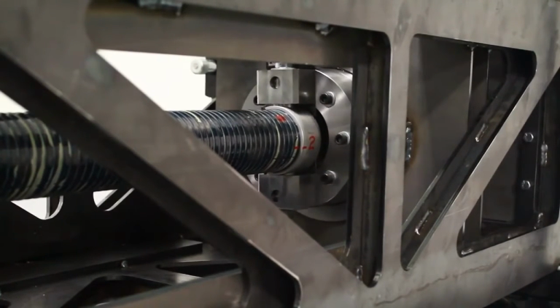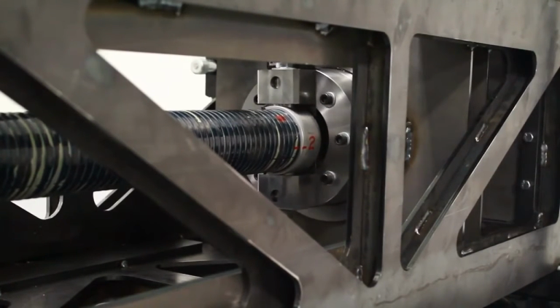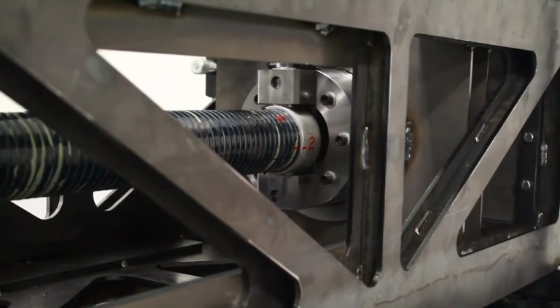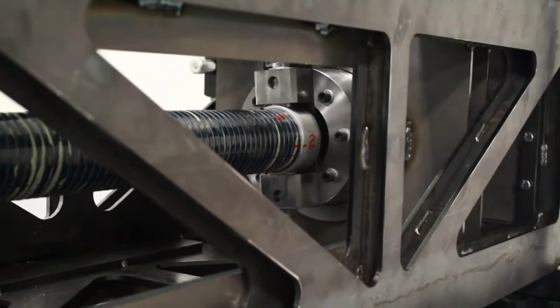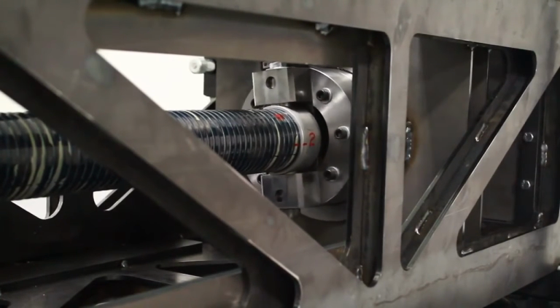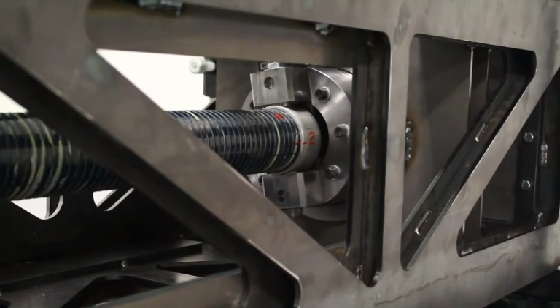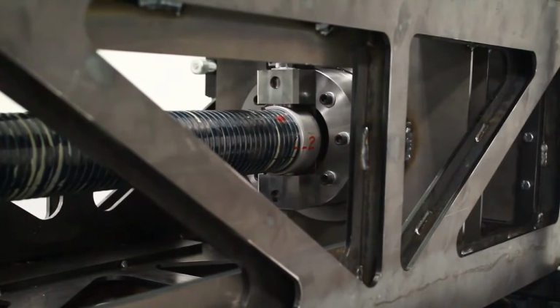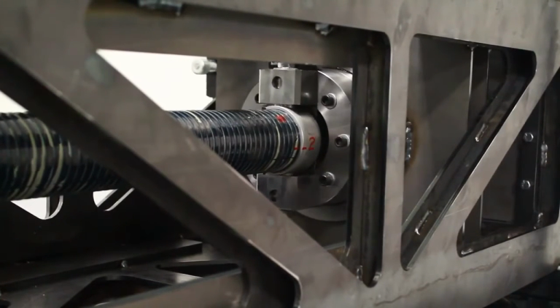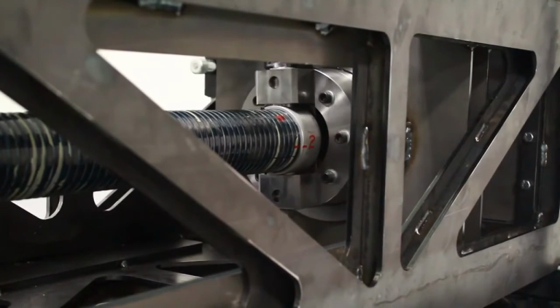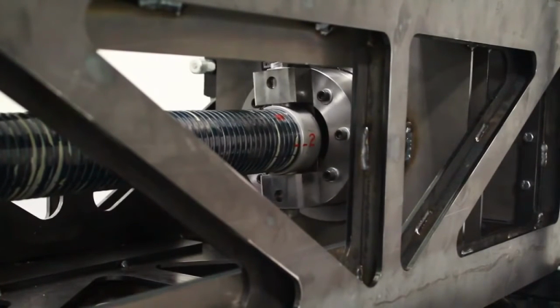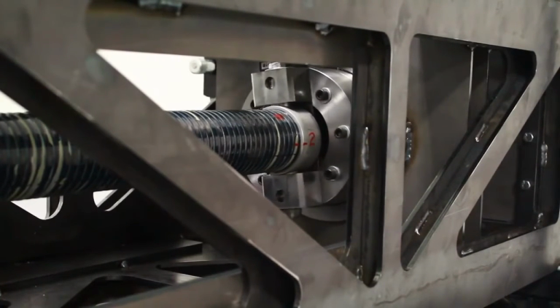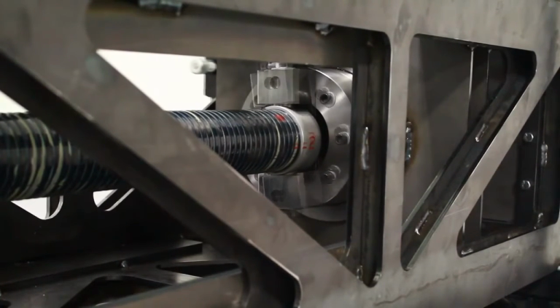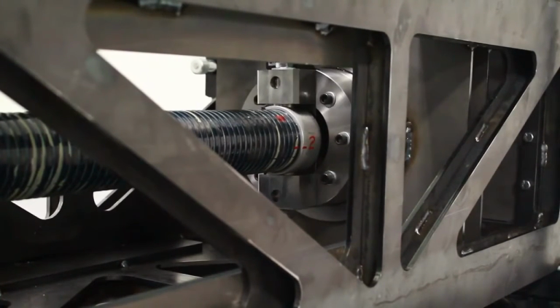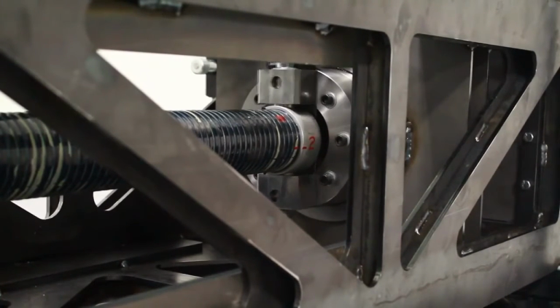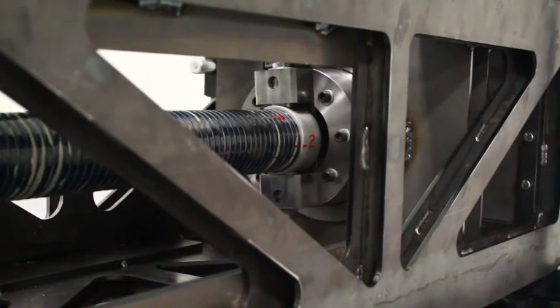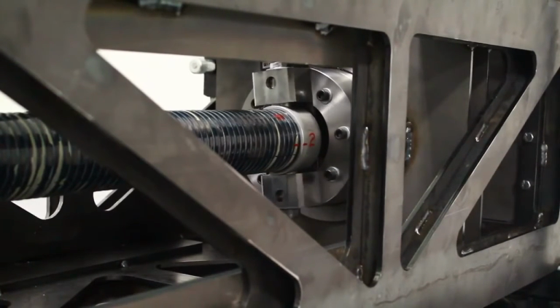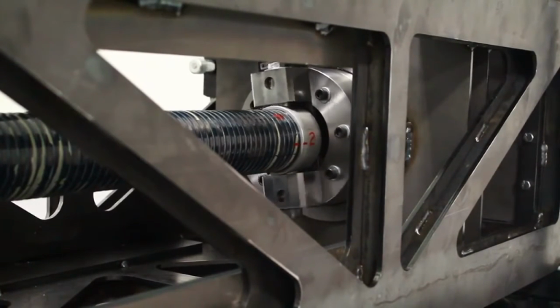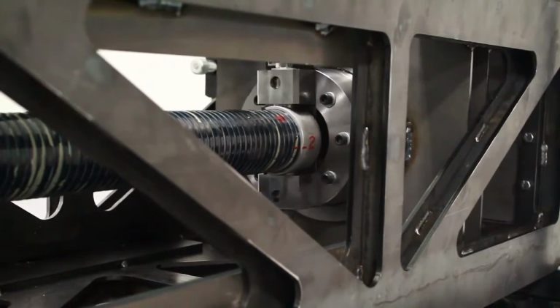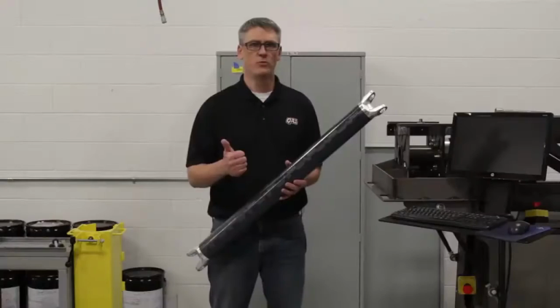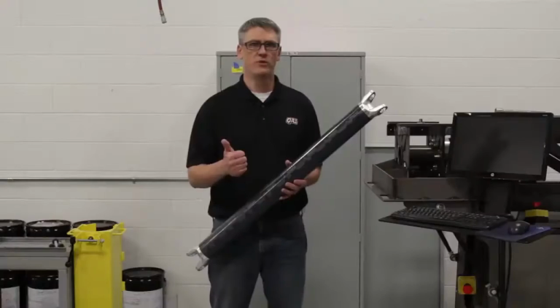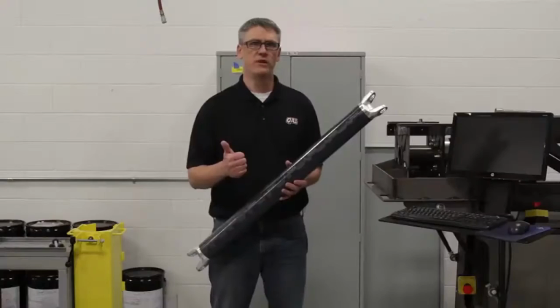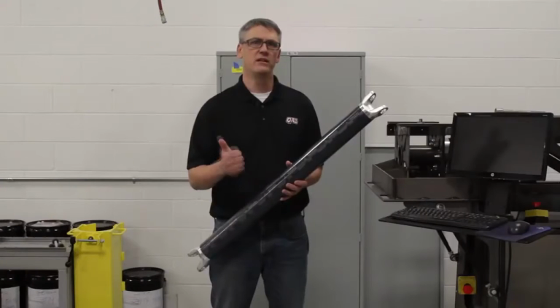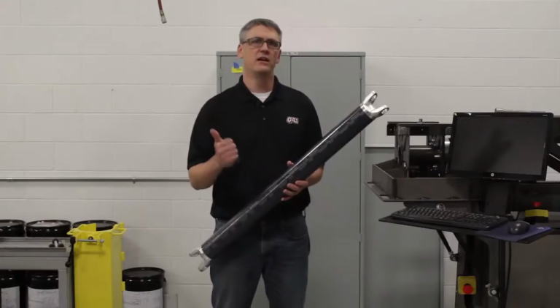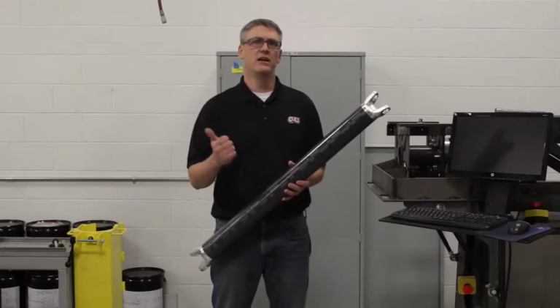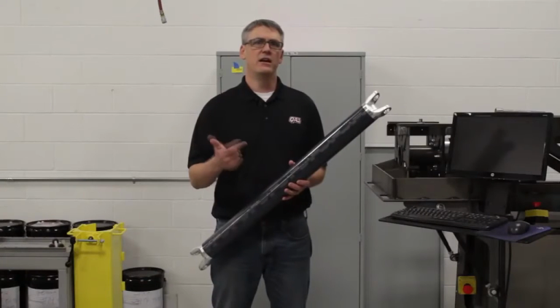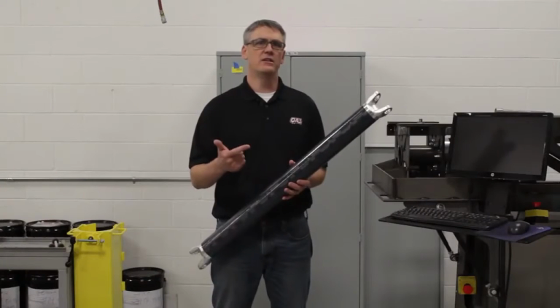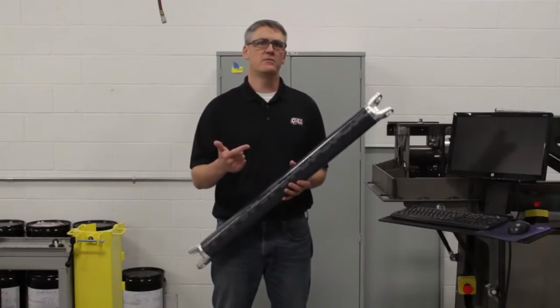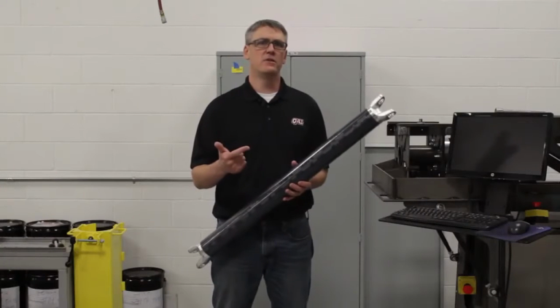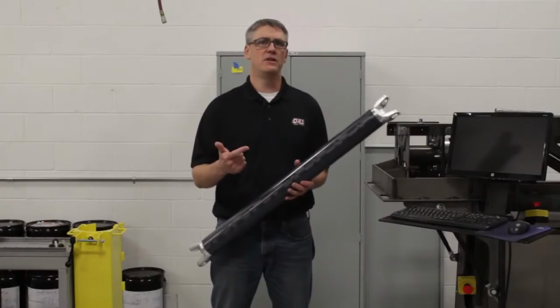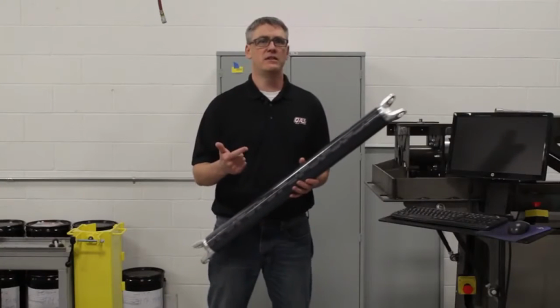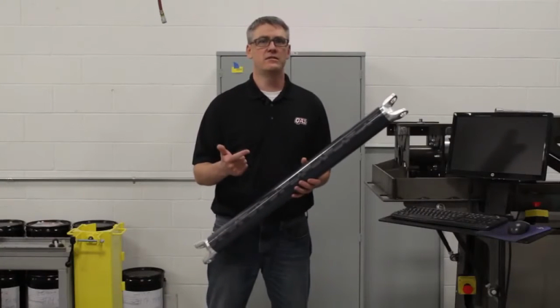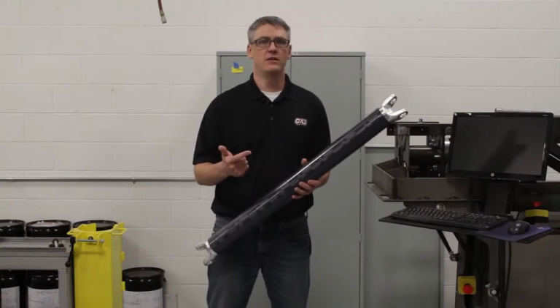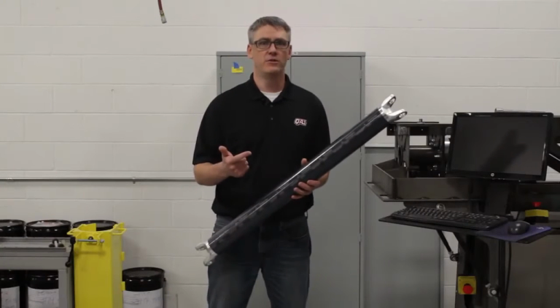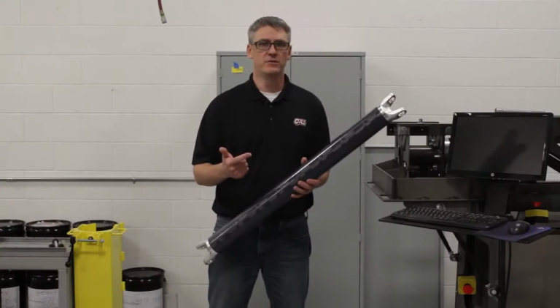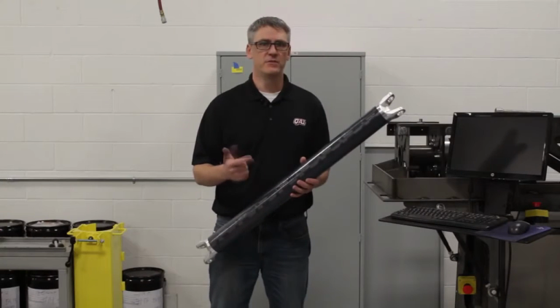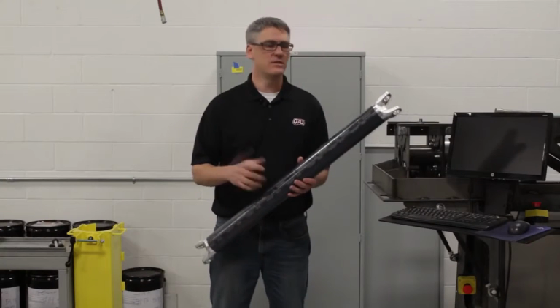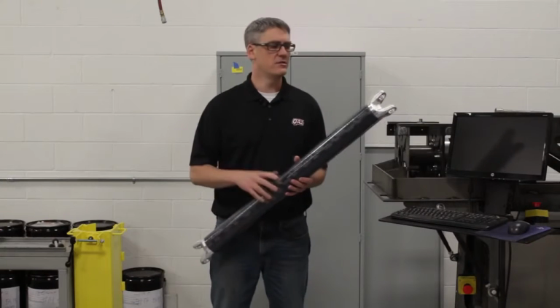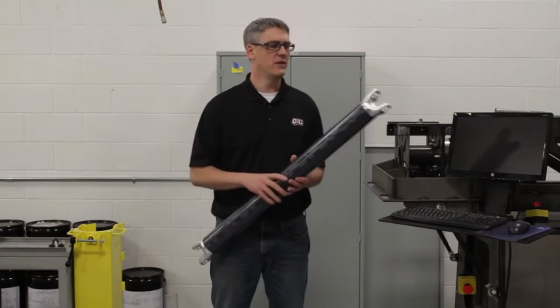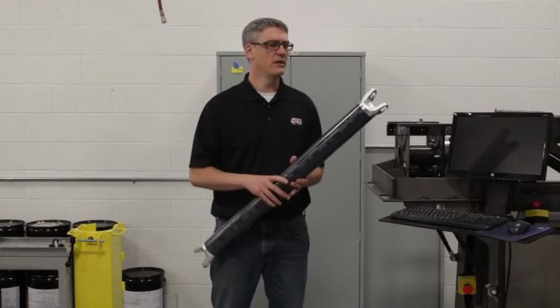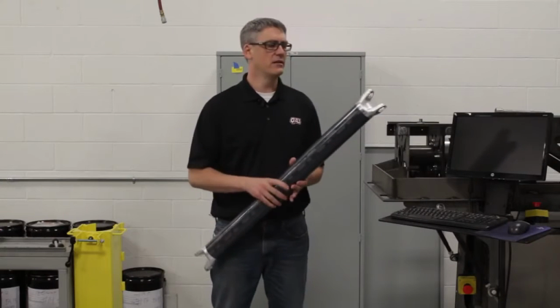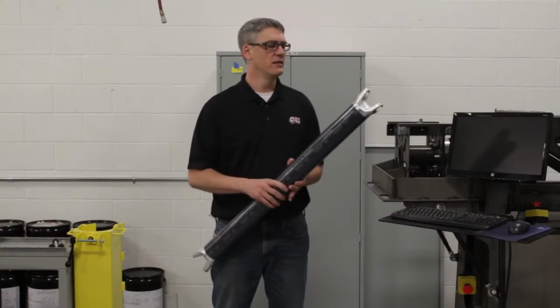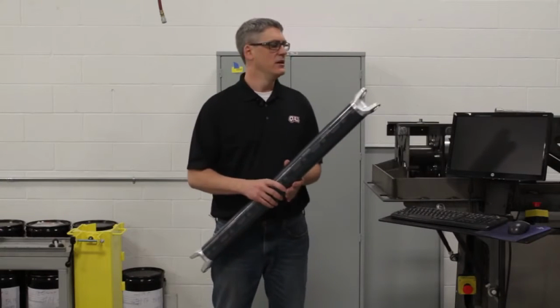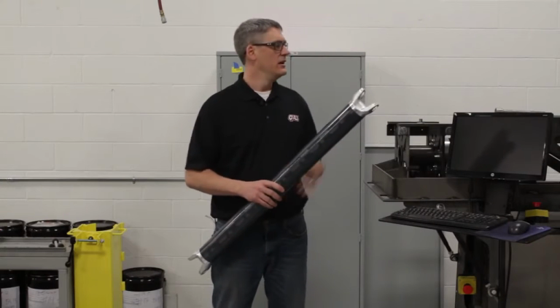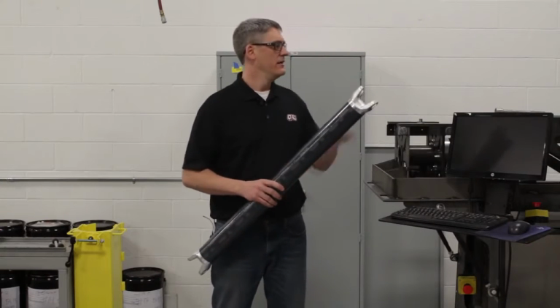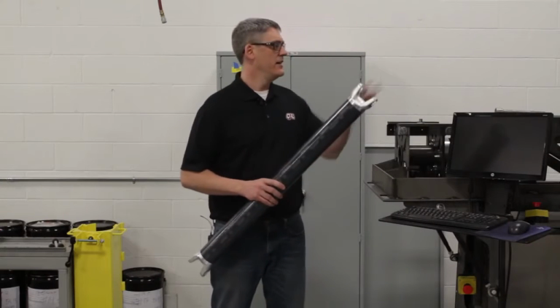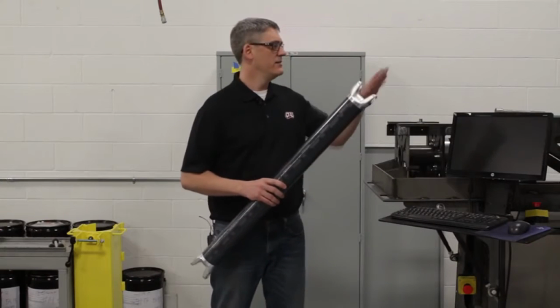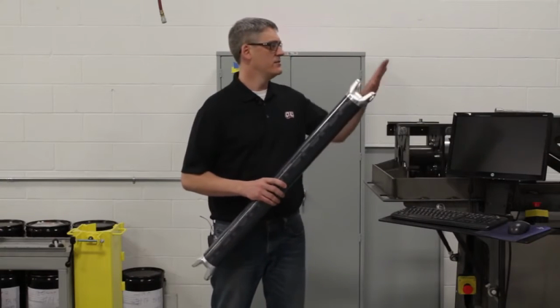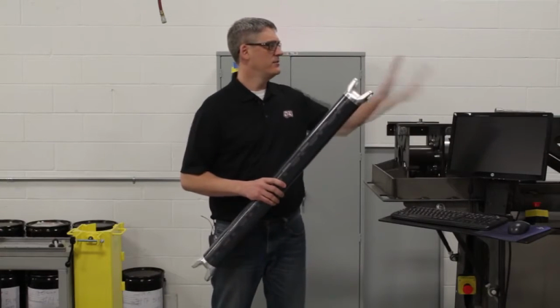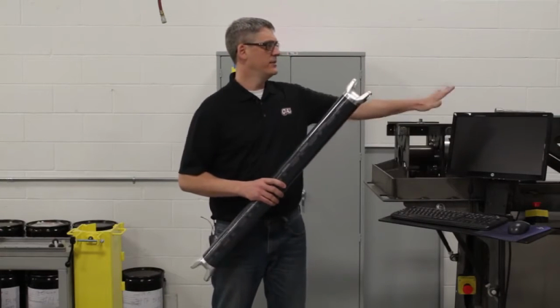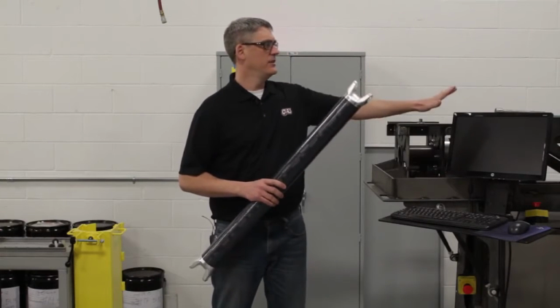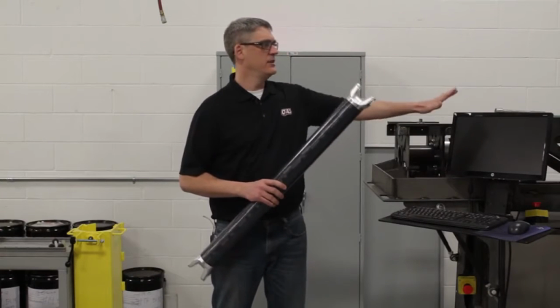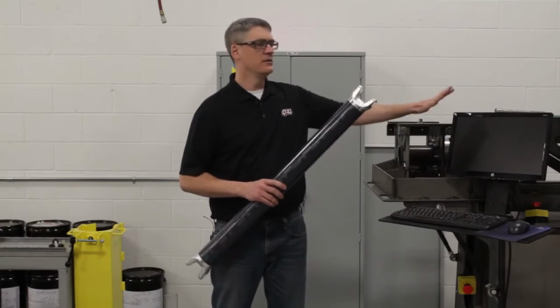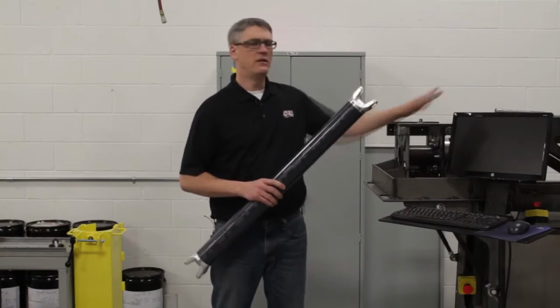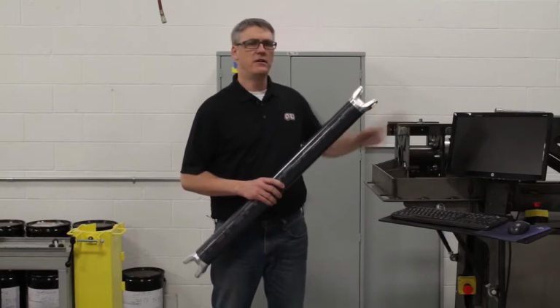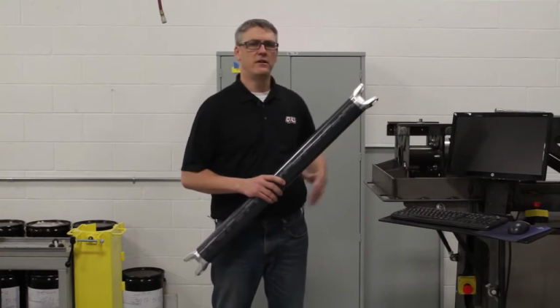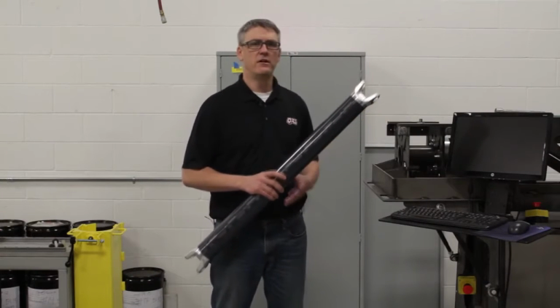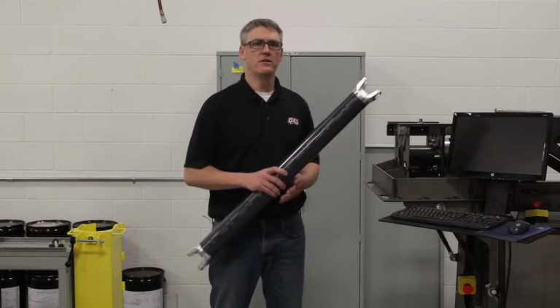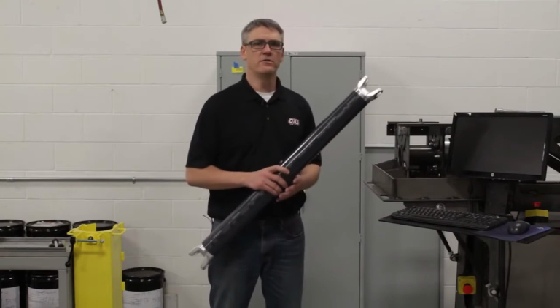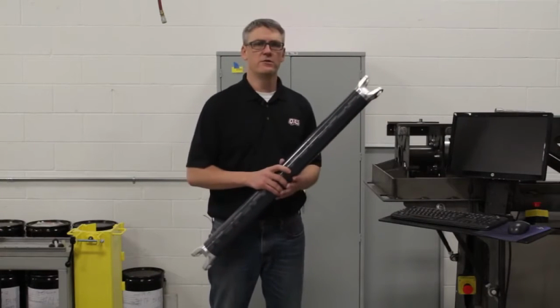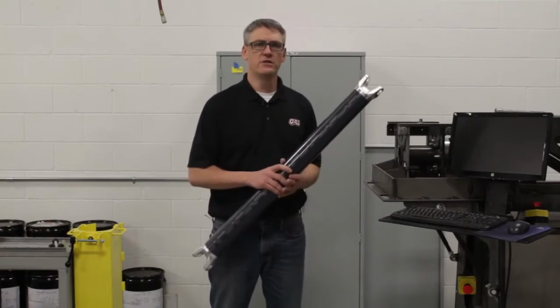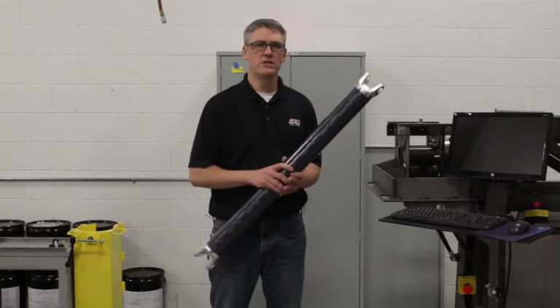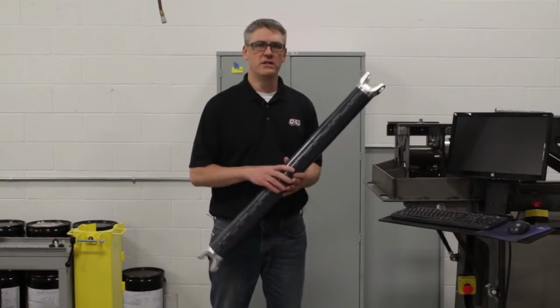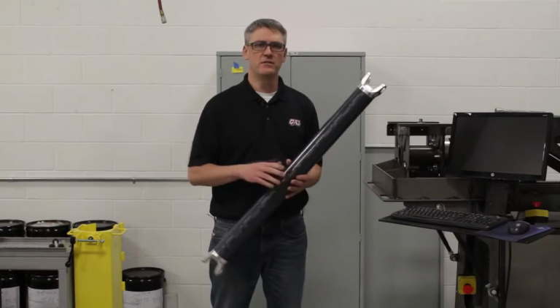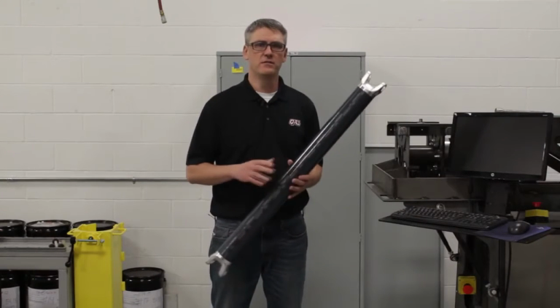The torsional spring rate is verified to be appropriate as well as the ultimate strength. That is all done here on our torsion tester.